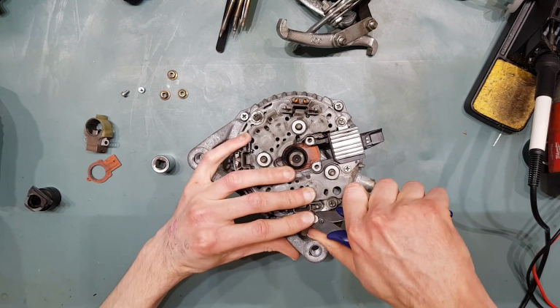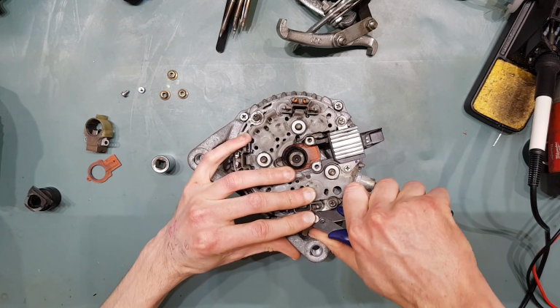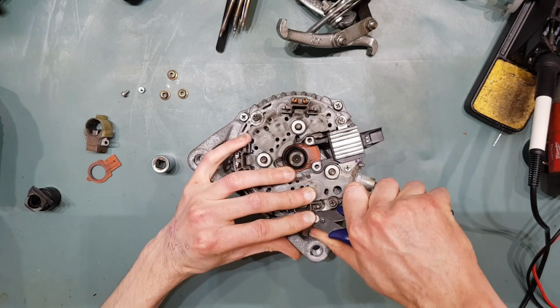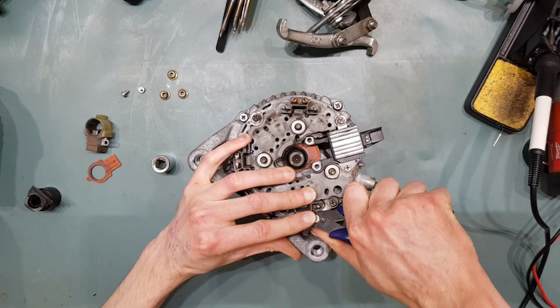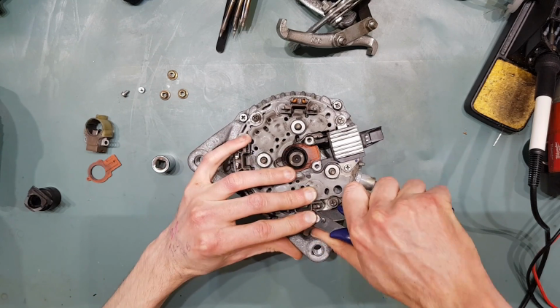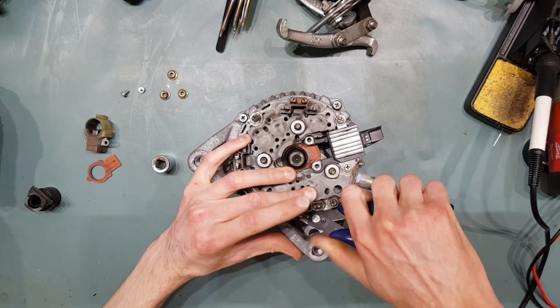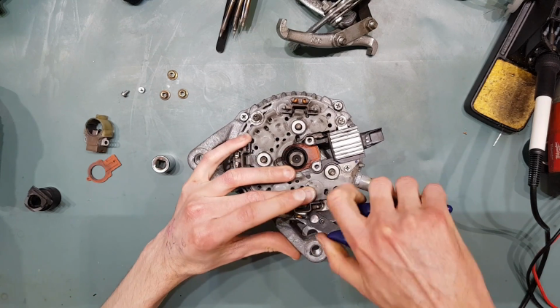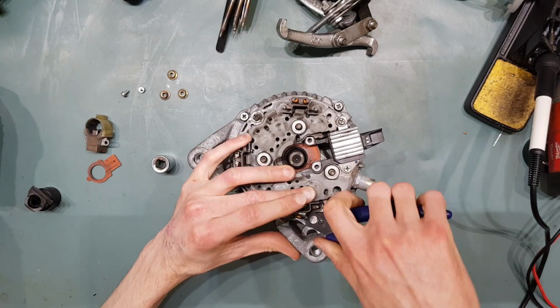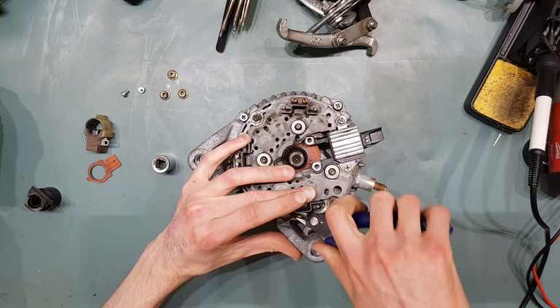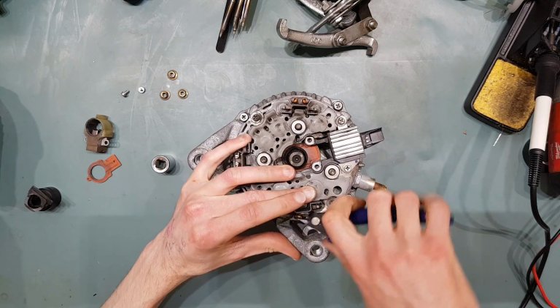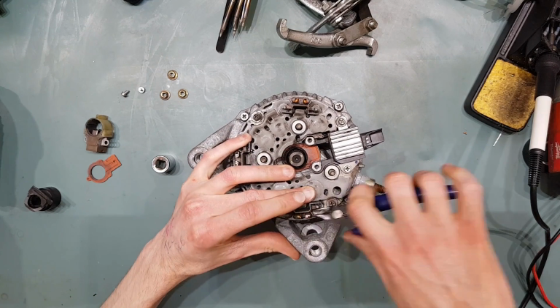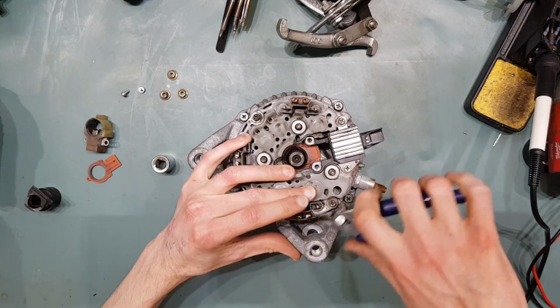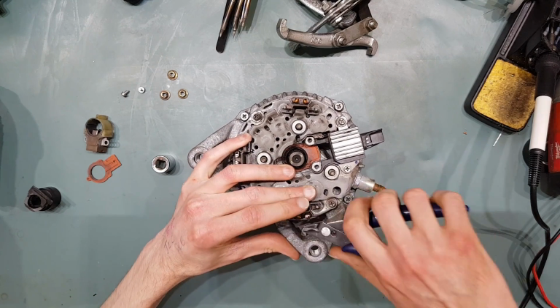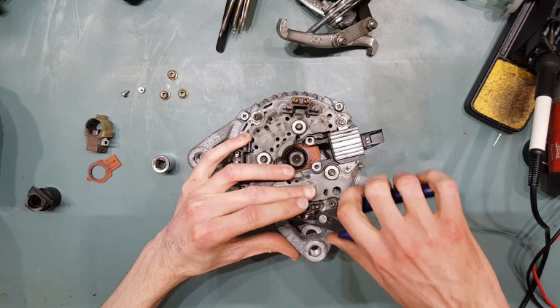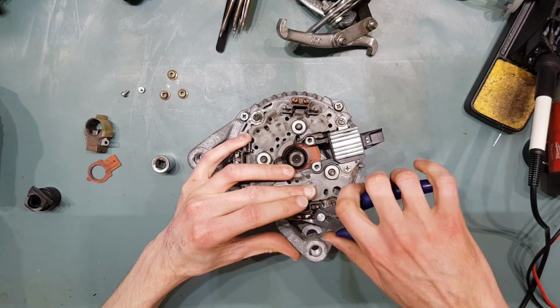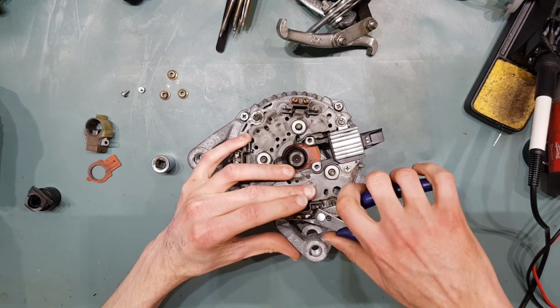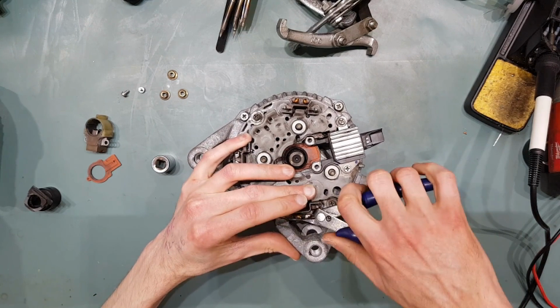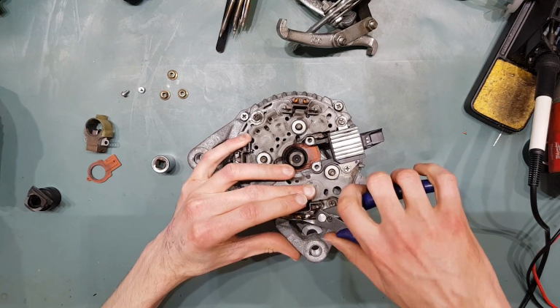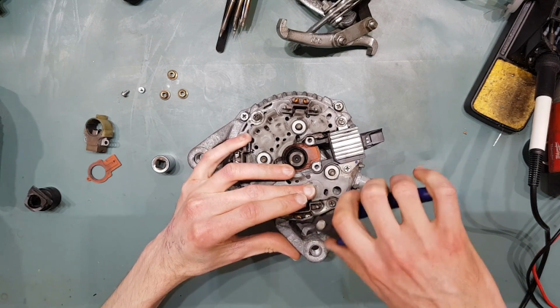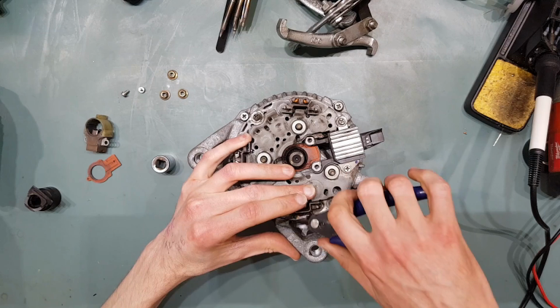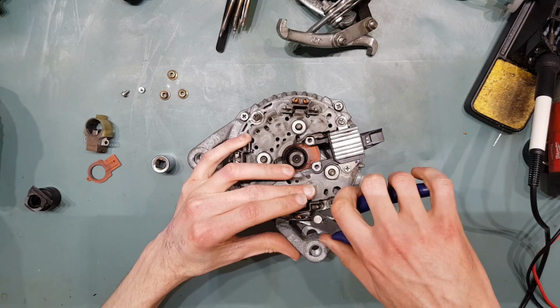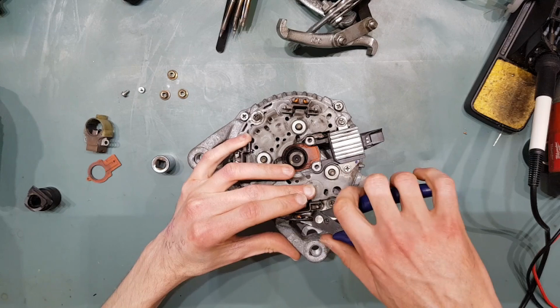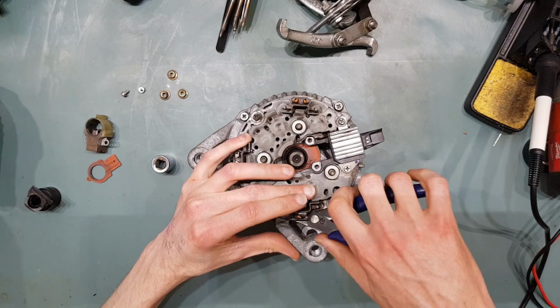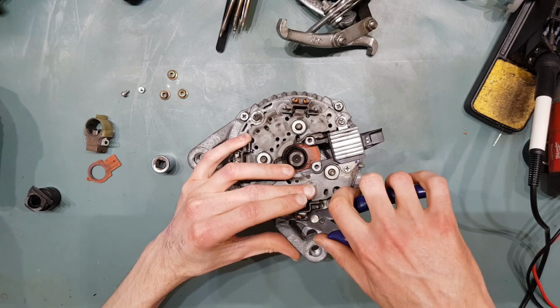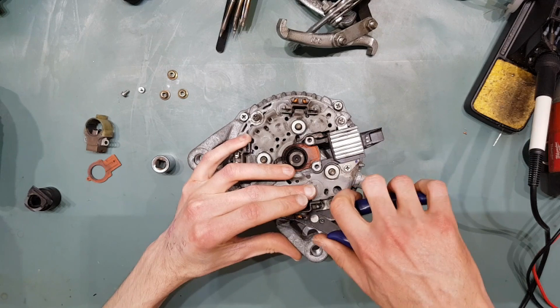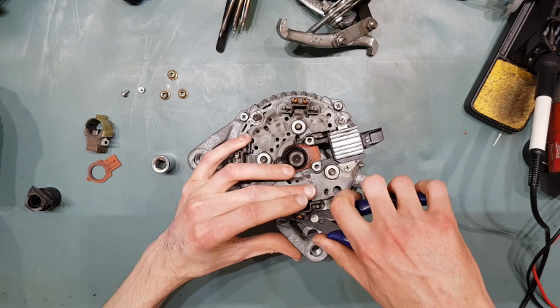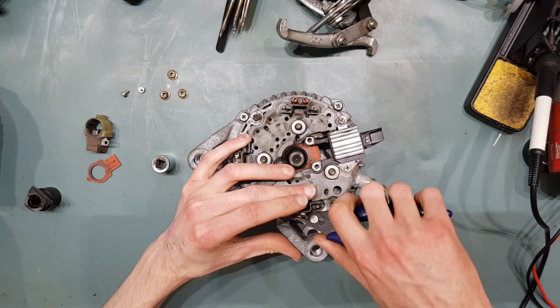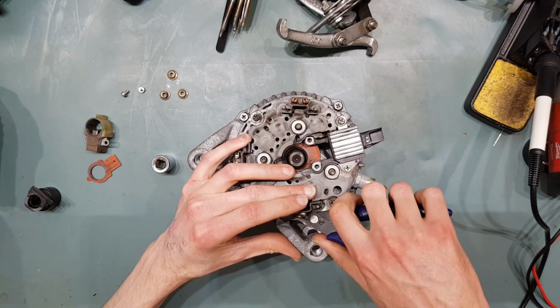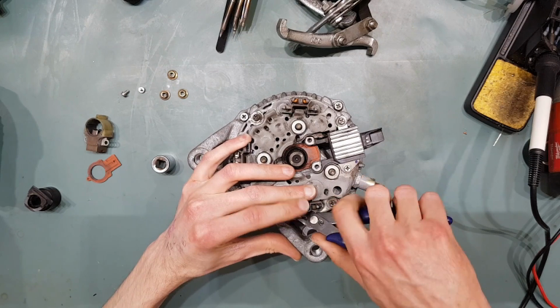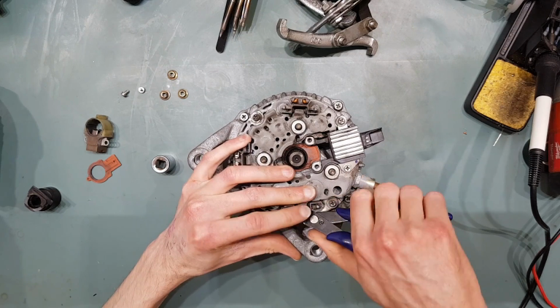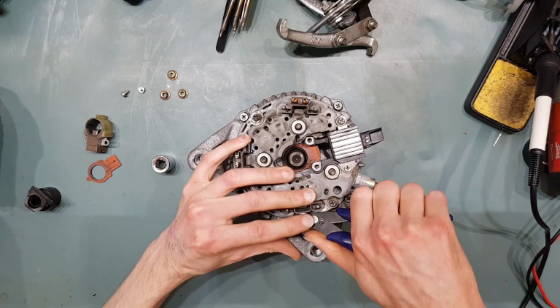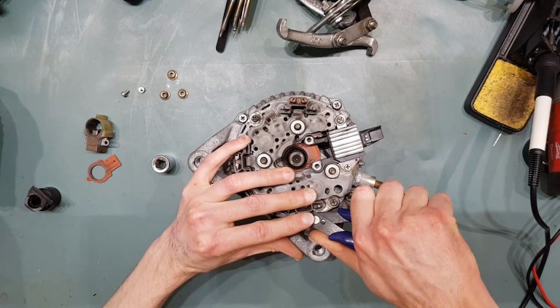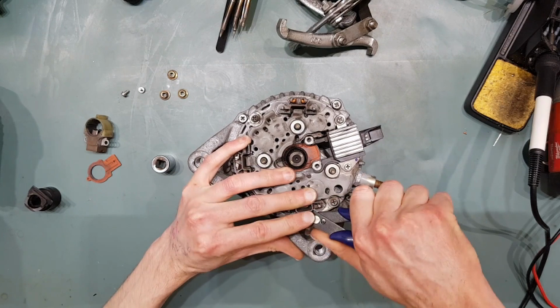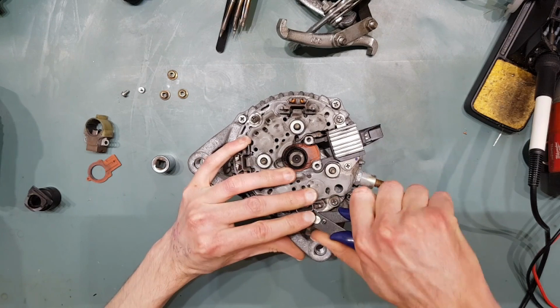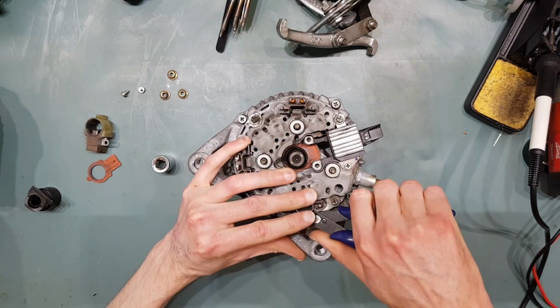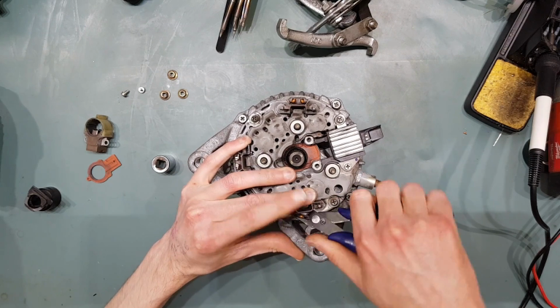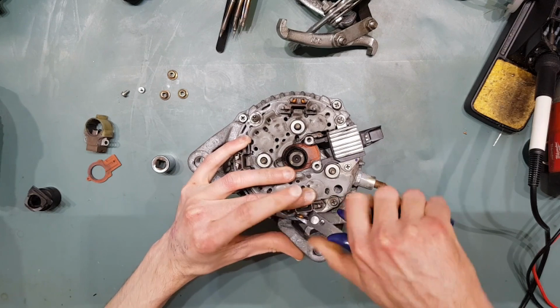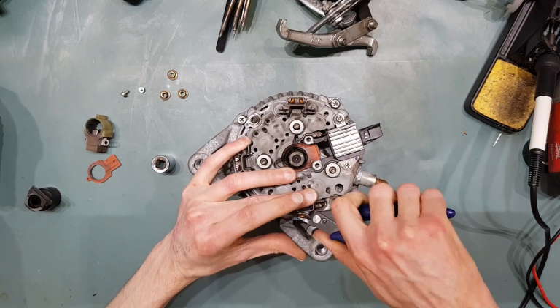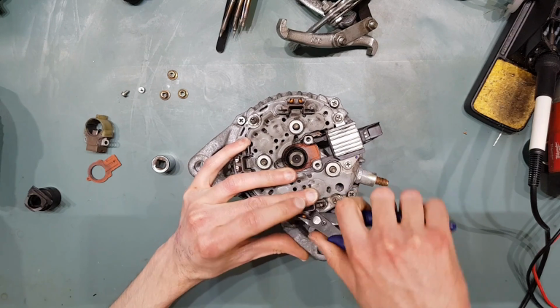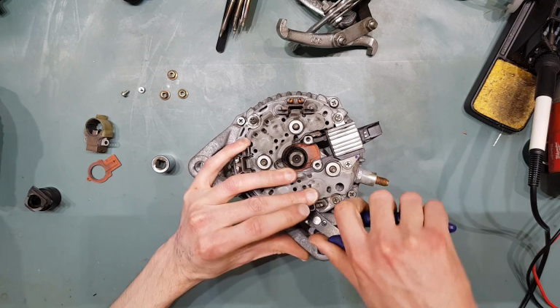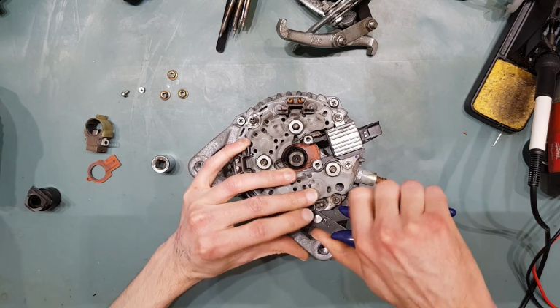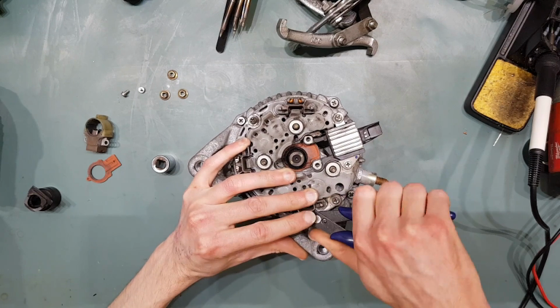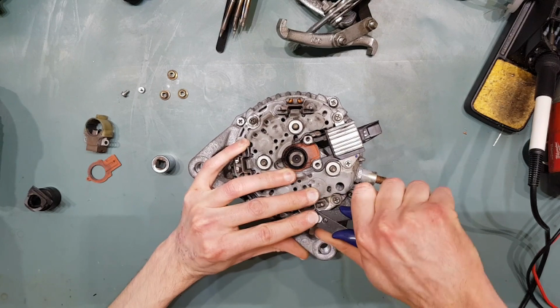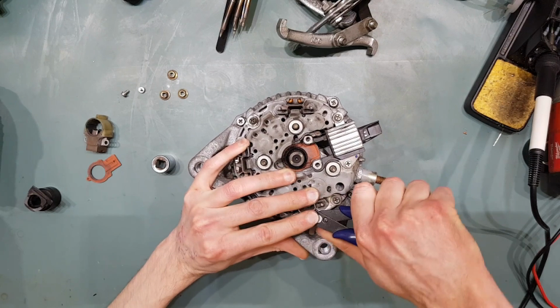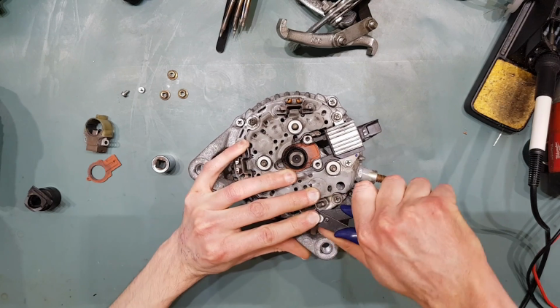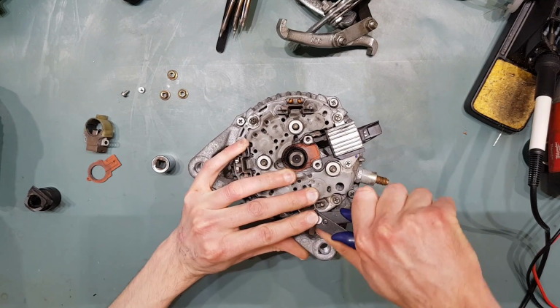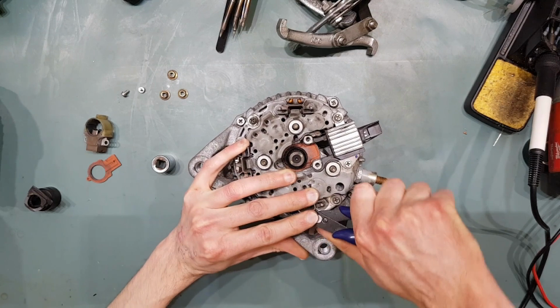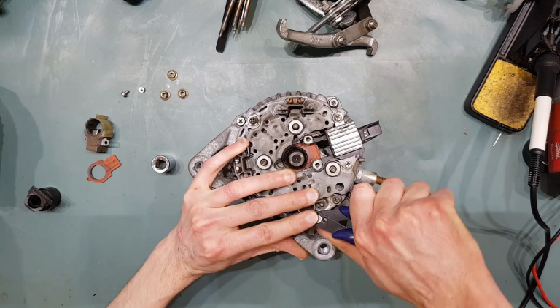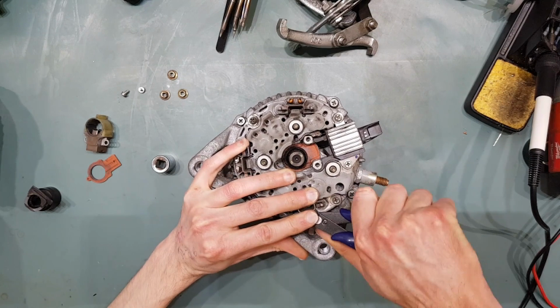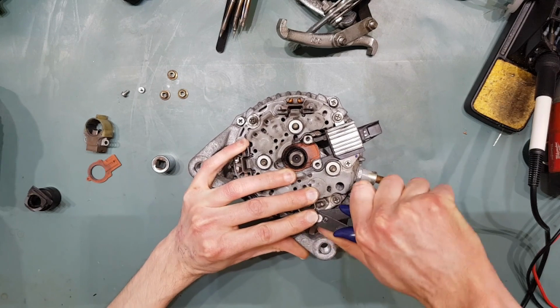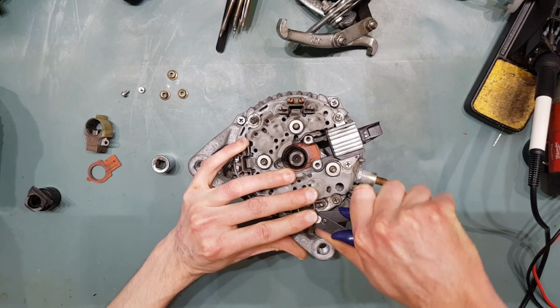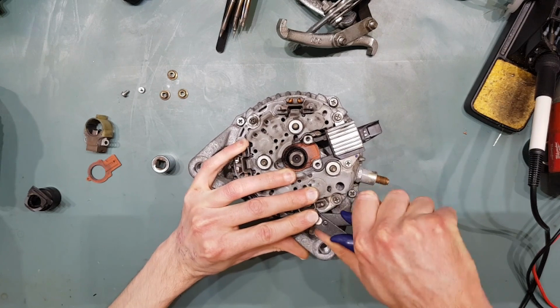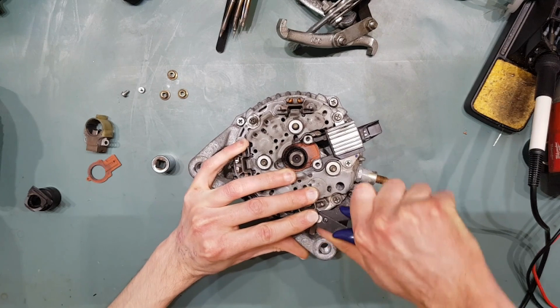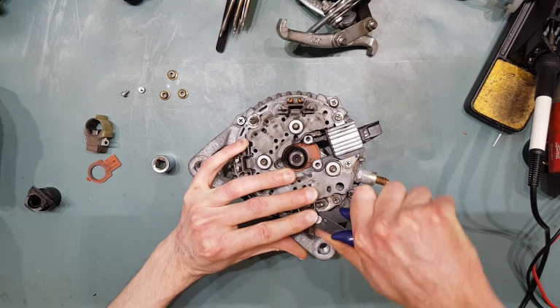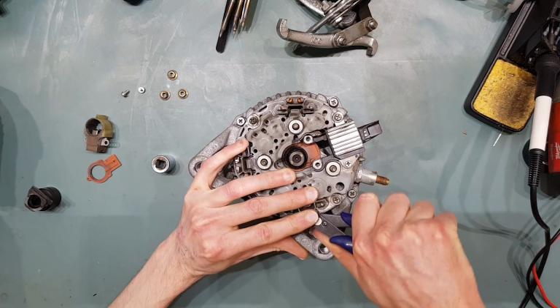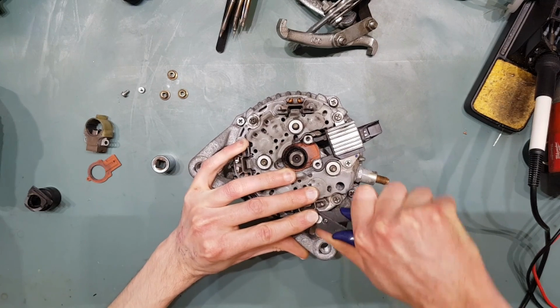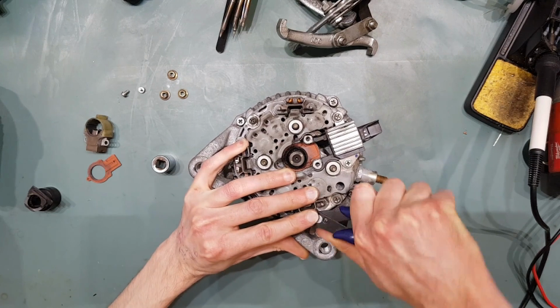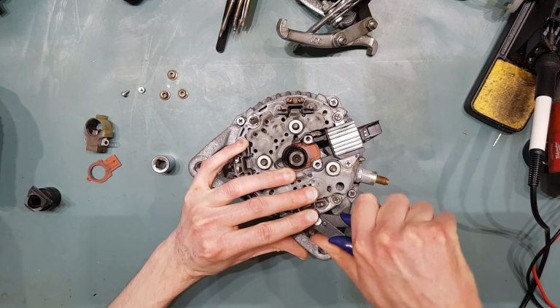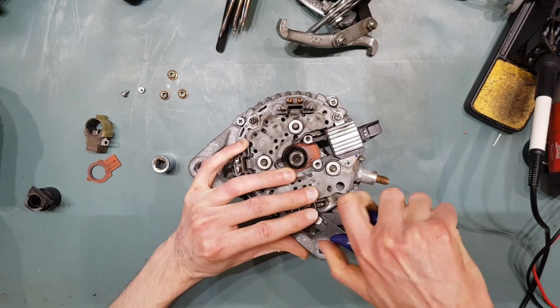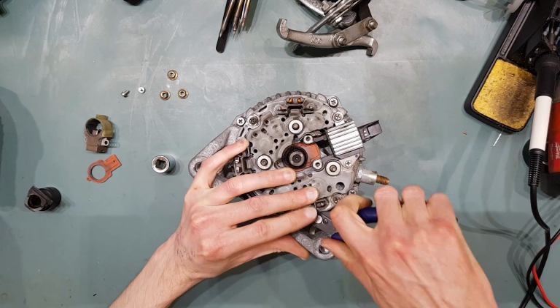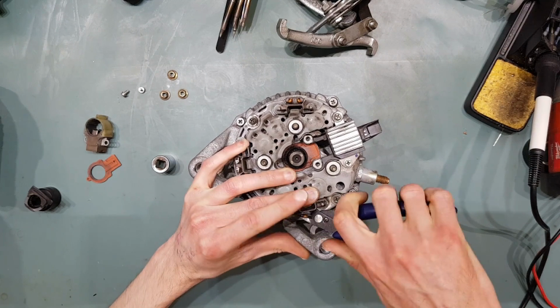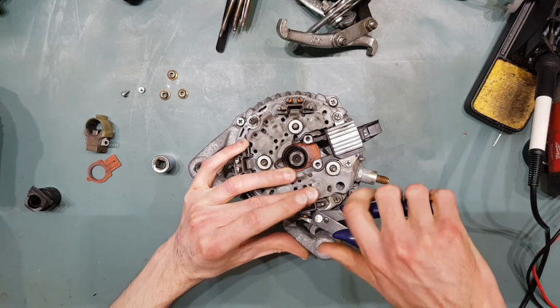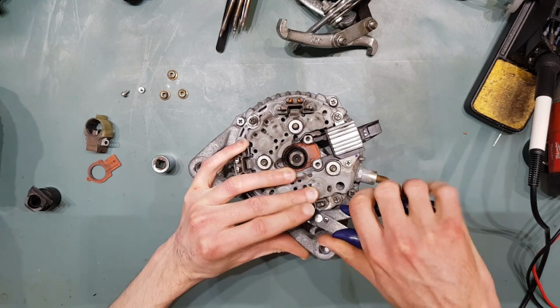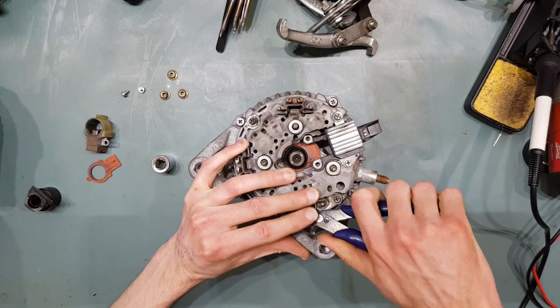They spot welded them in such a way that they can actually be cut off and removed, so that the rectifier can be replaced without having to replace the stator.